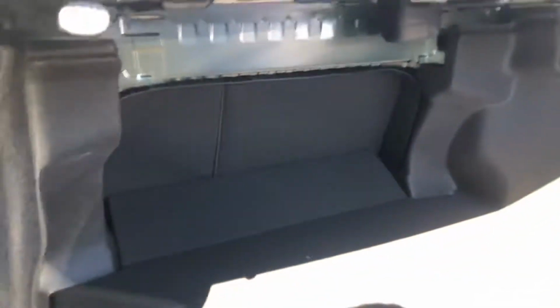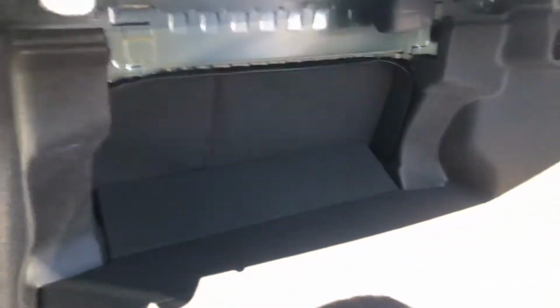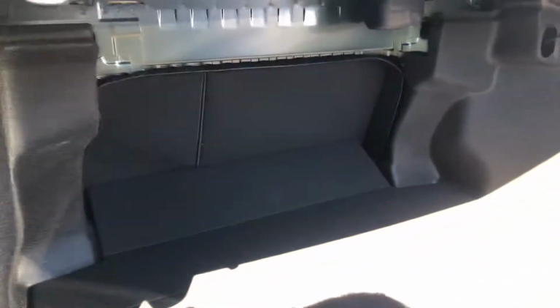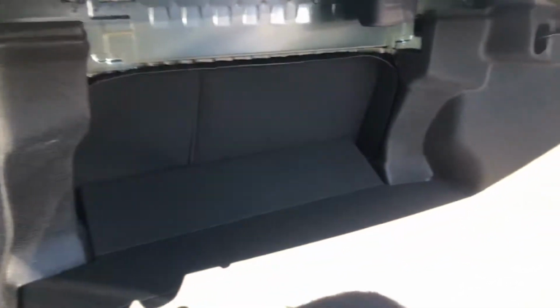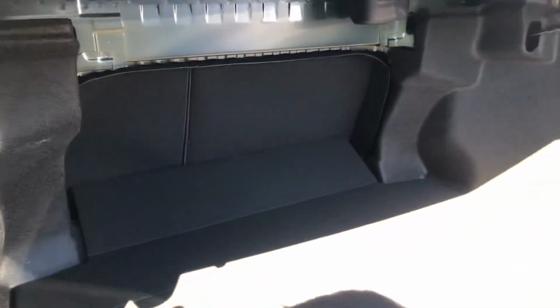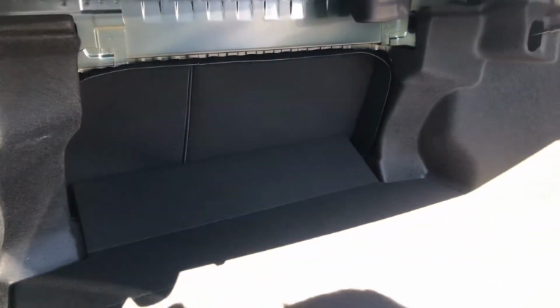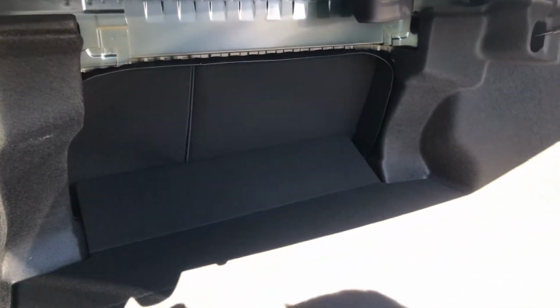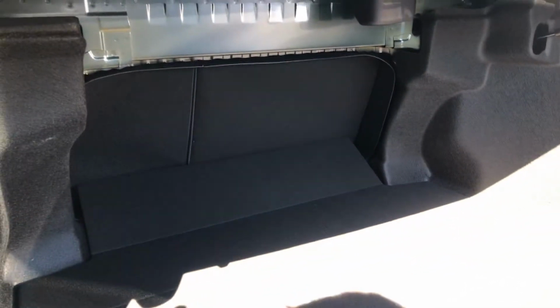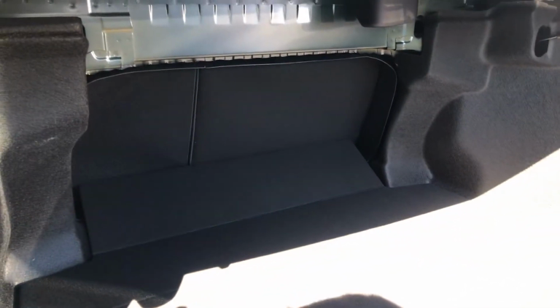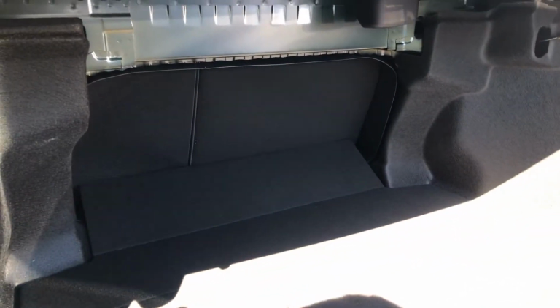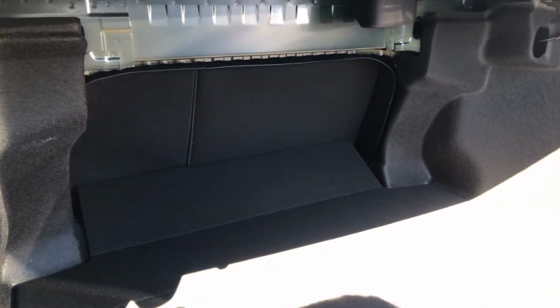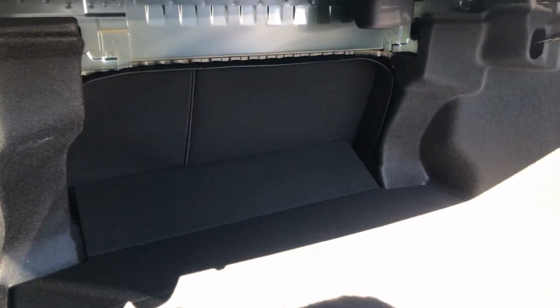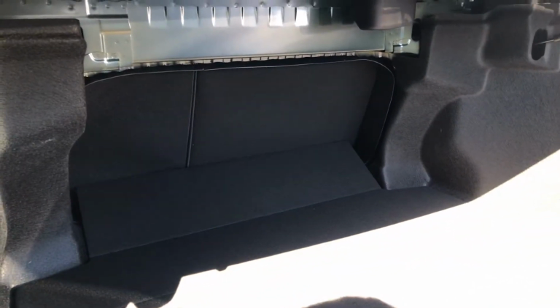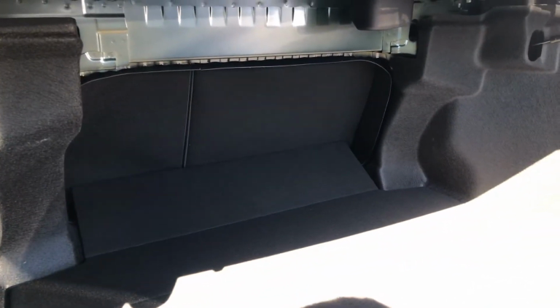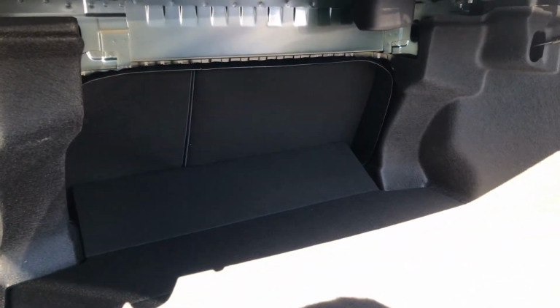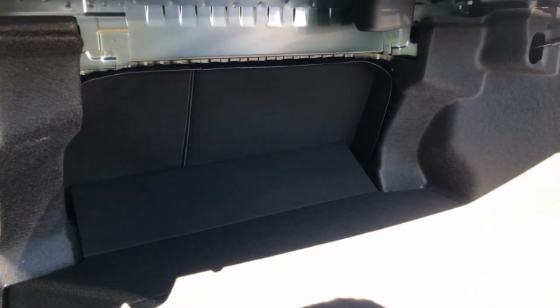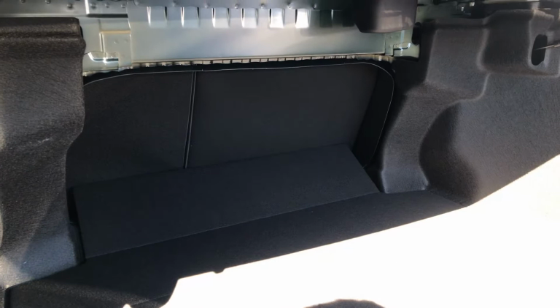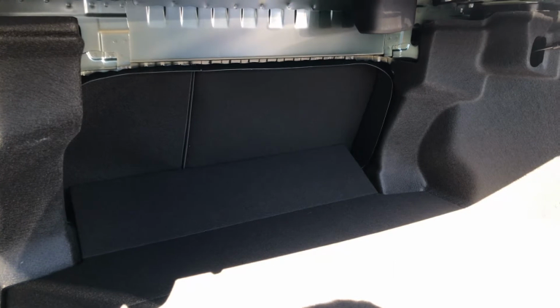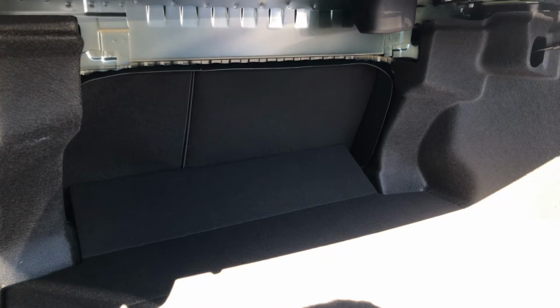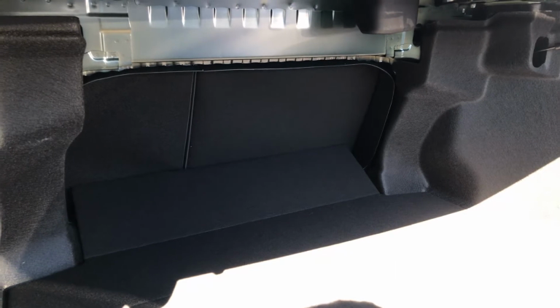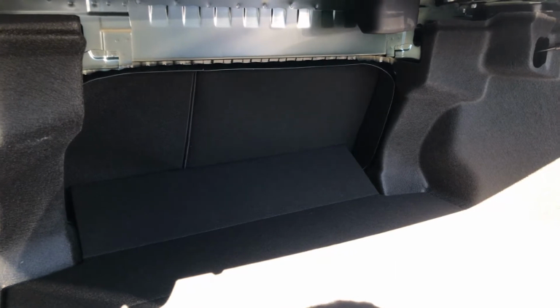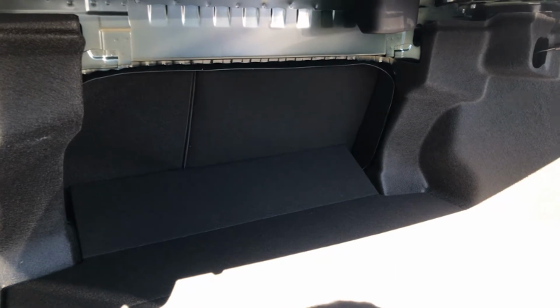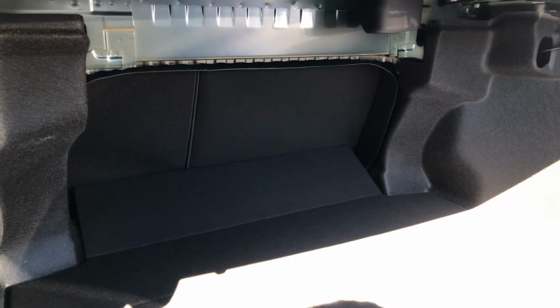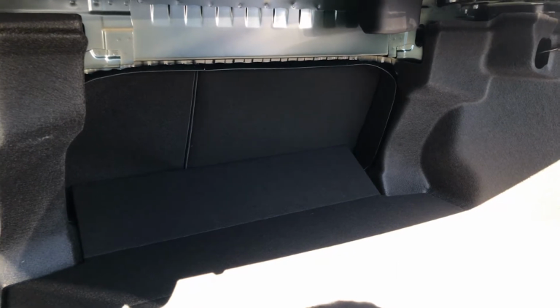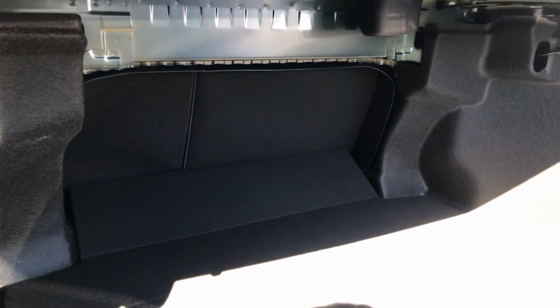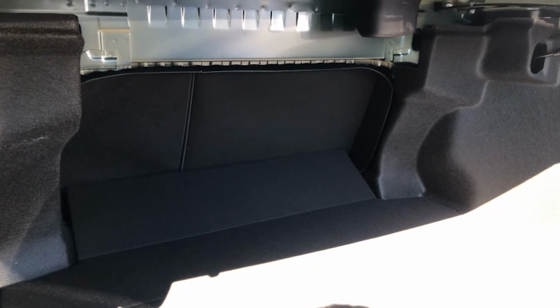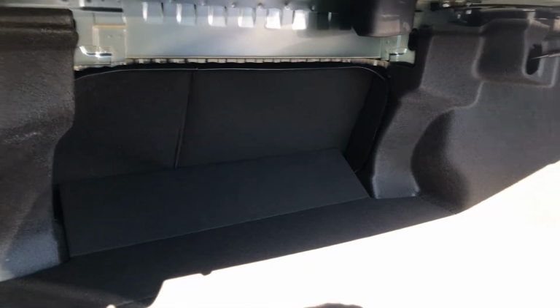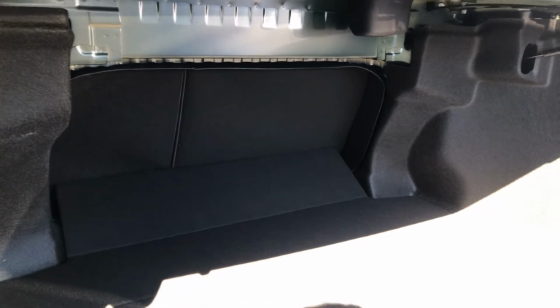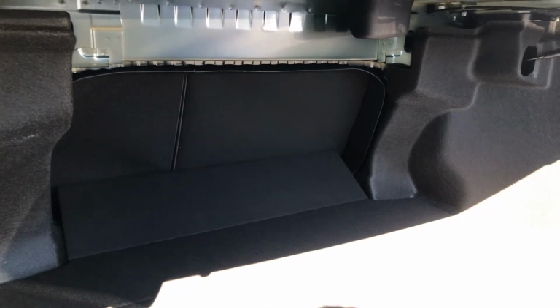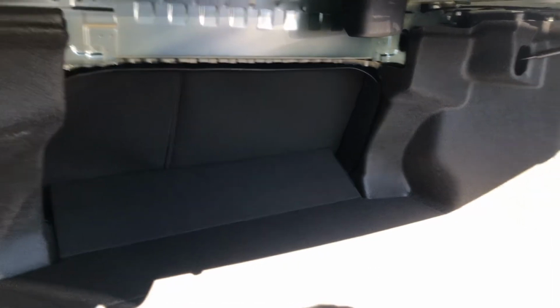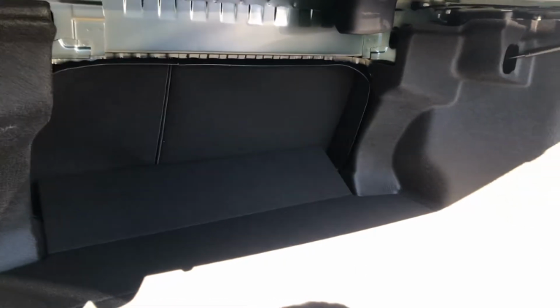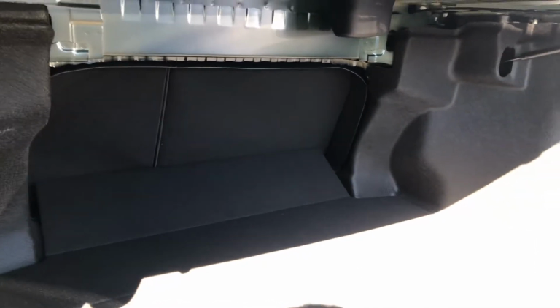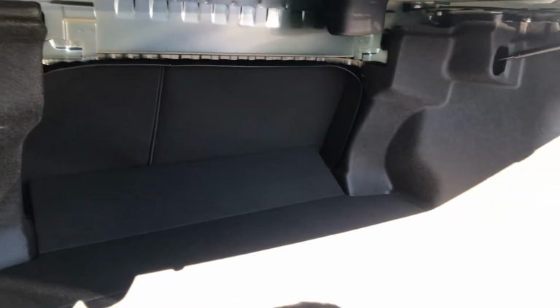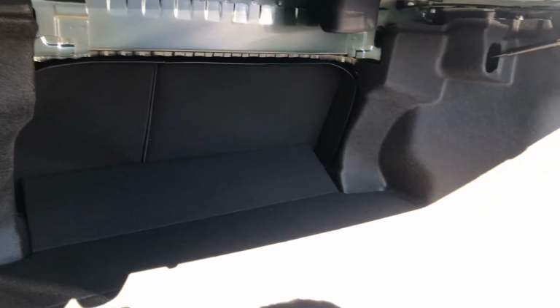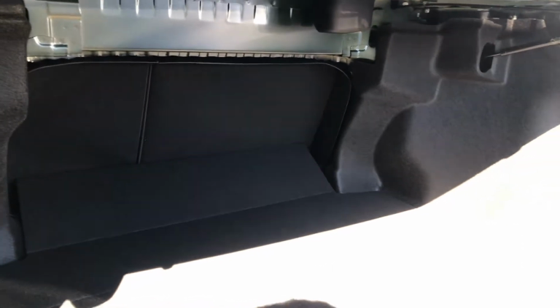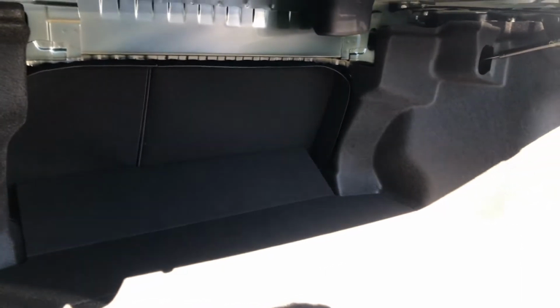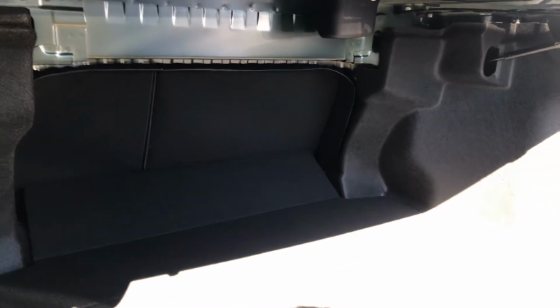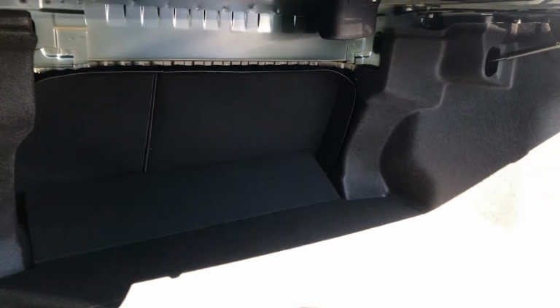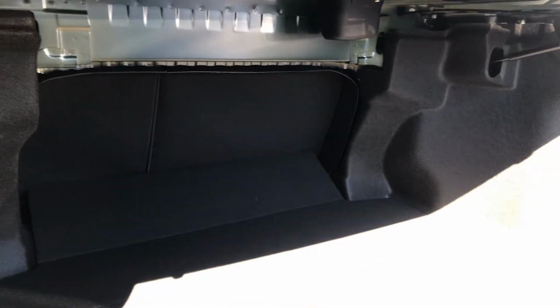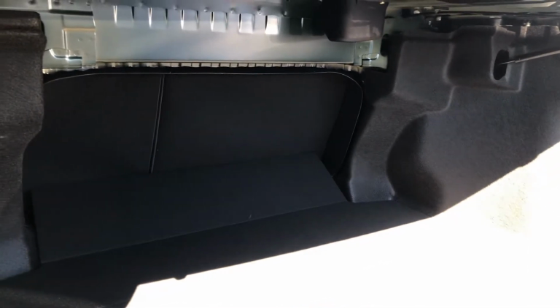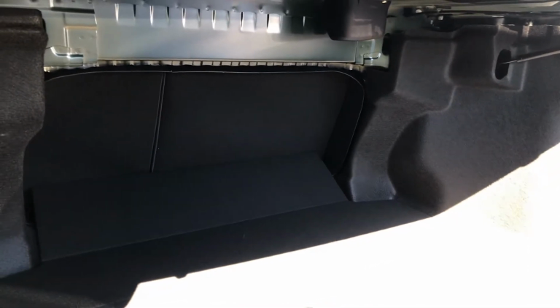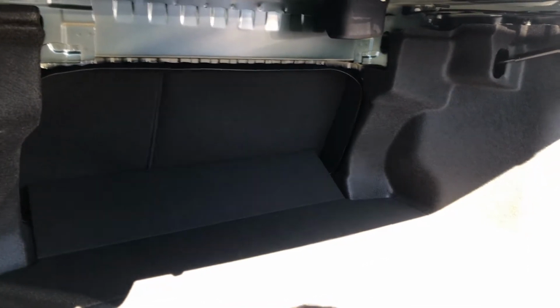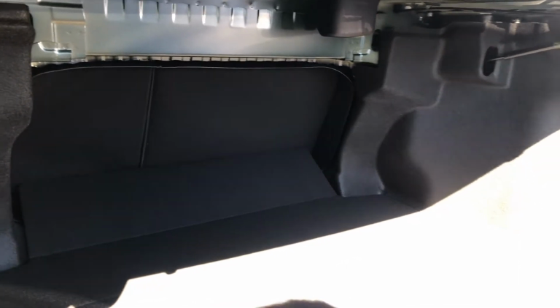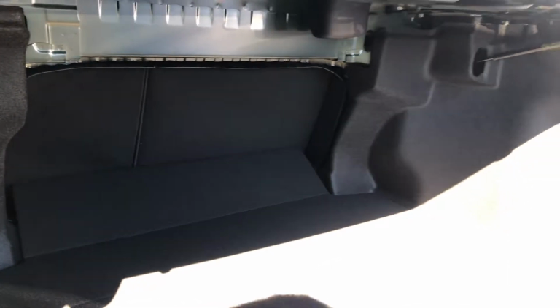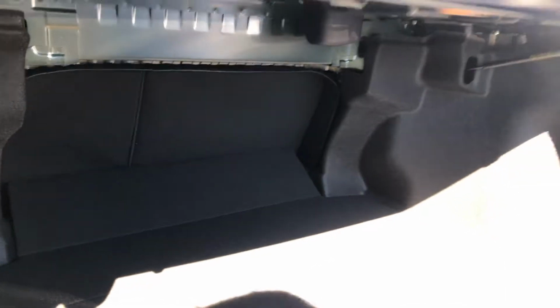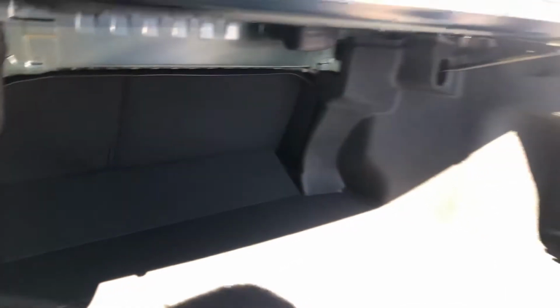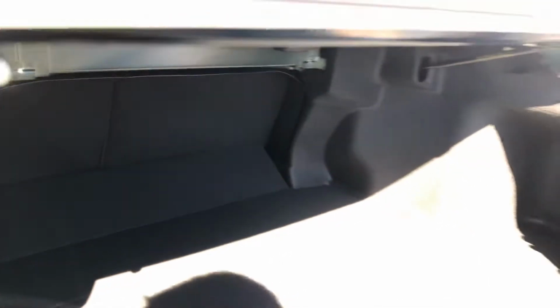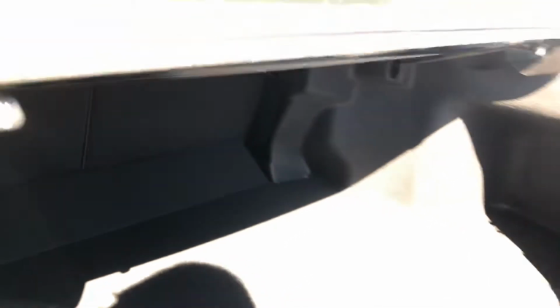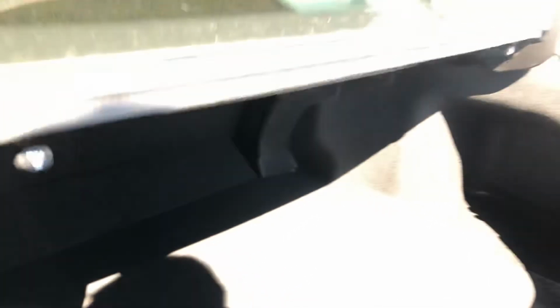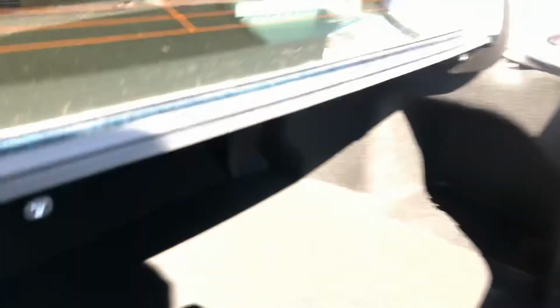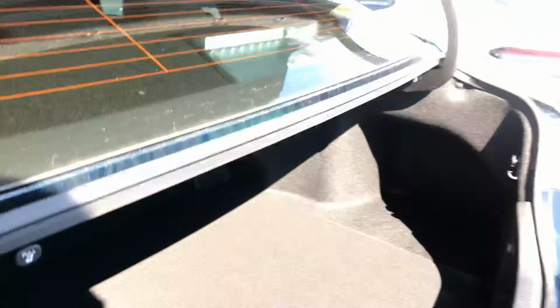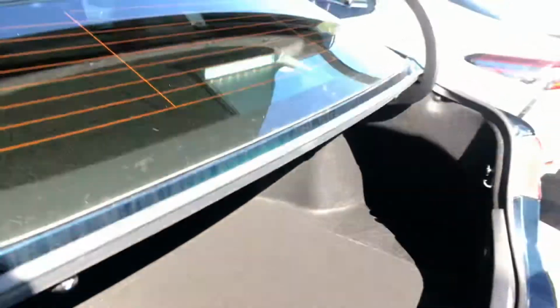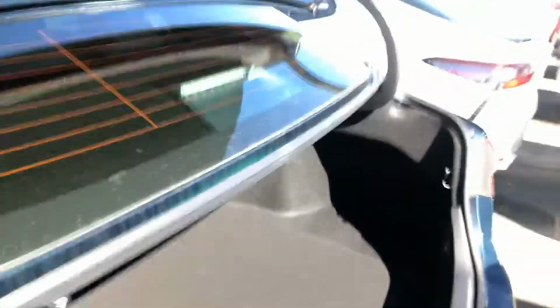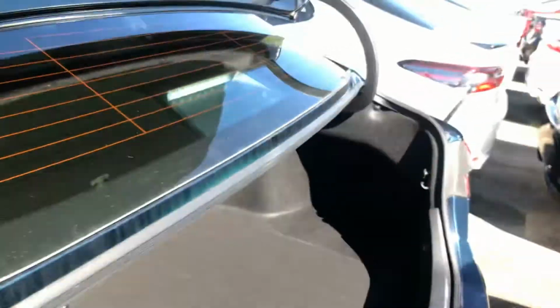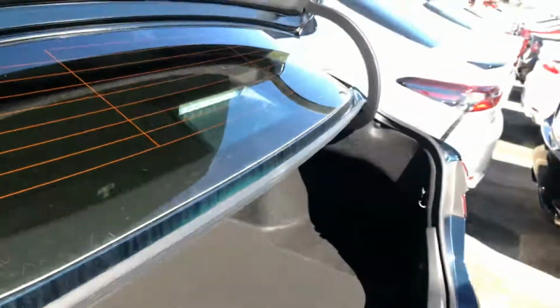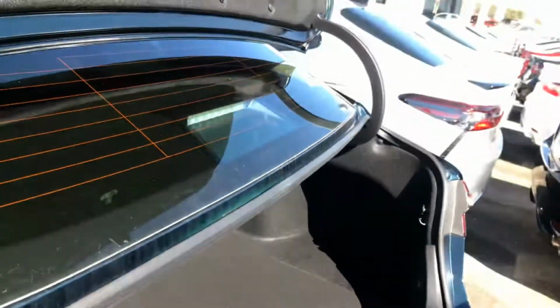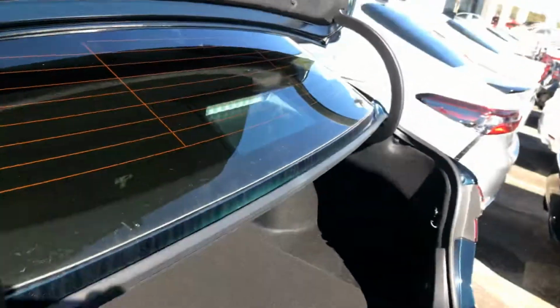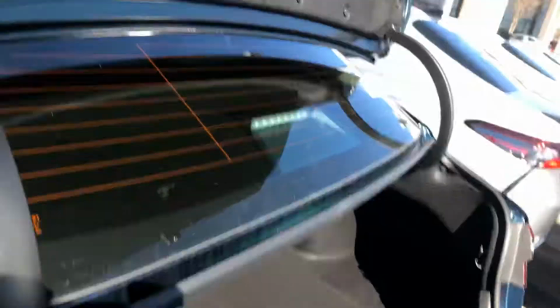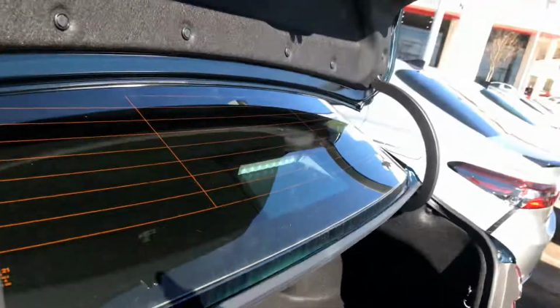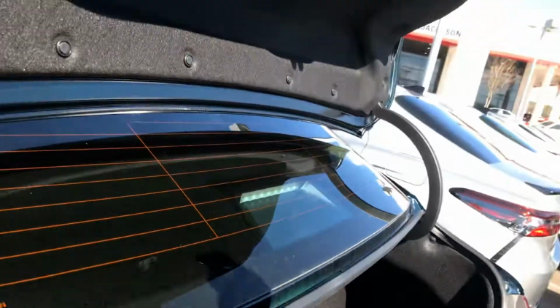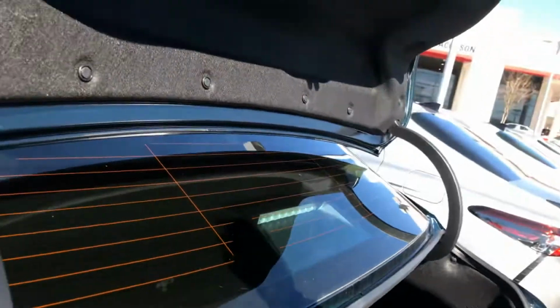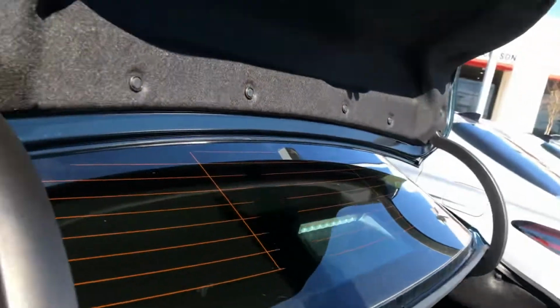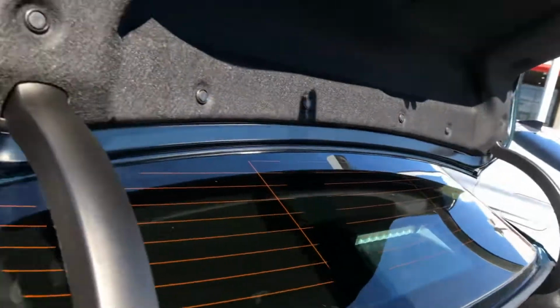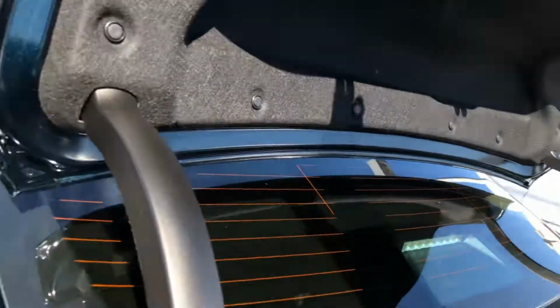You have your 40-60 split for extra storage, and those seats do fold down.